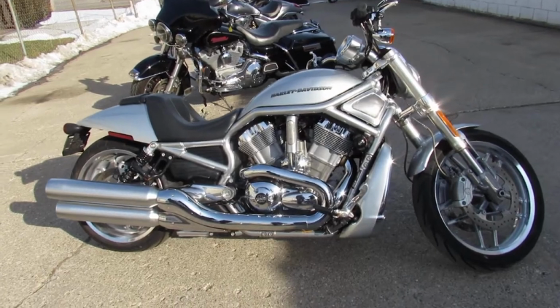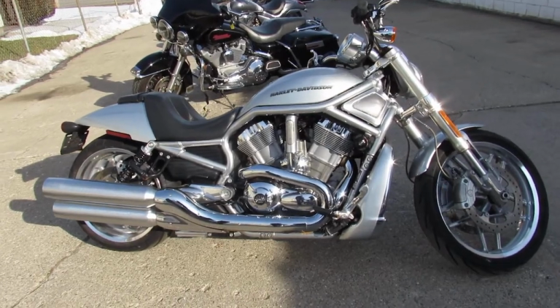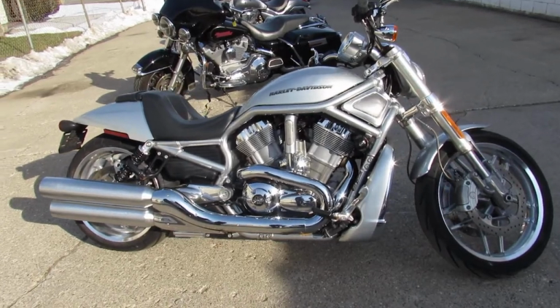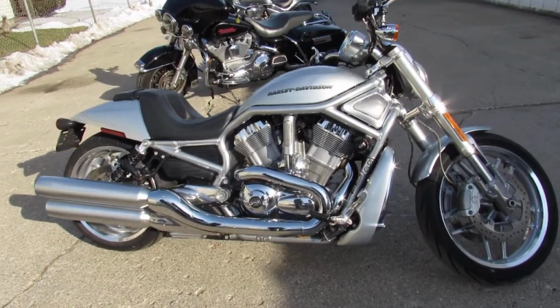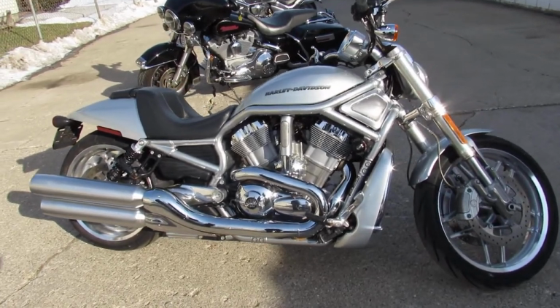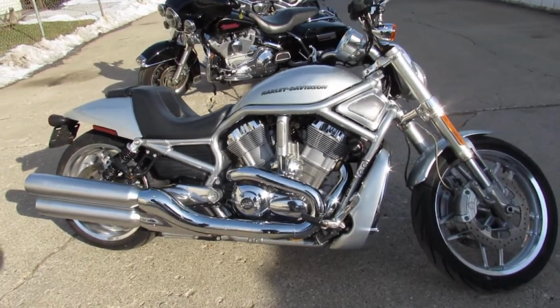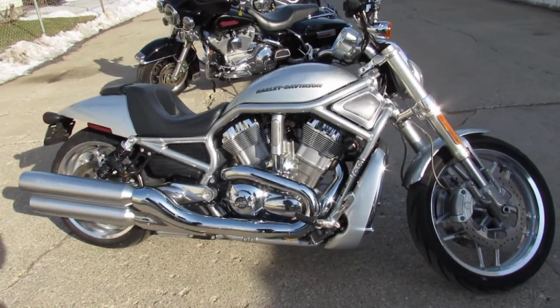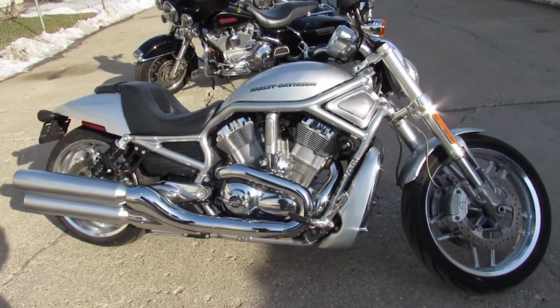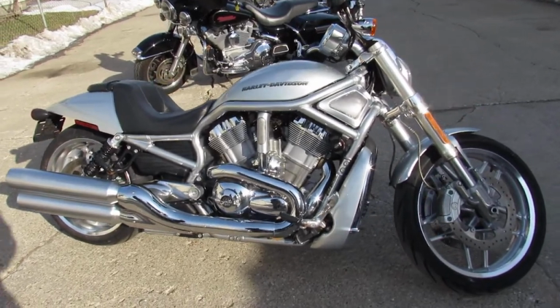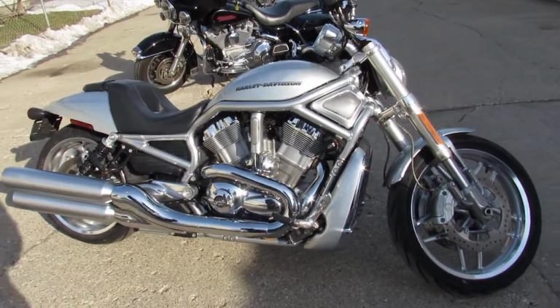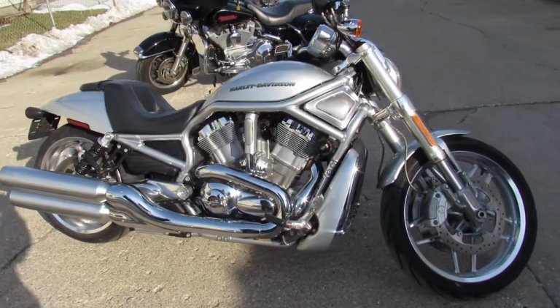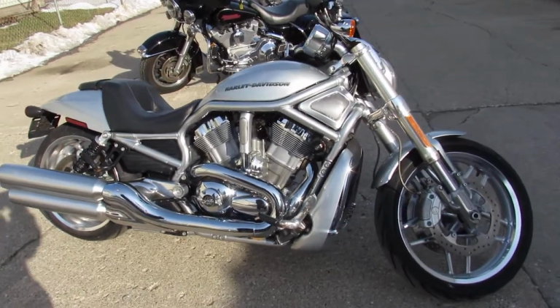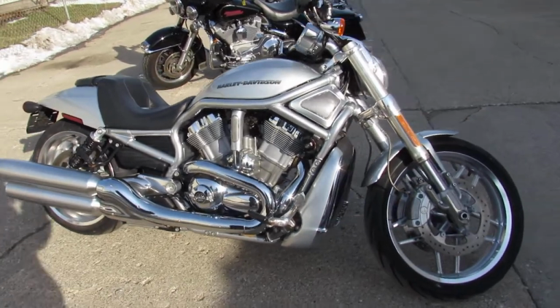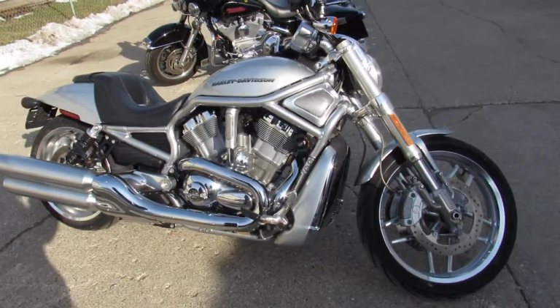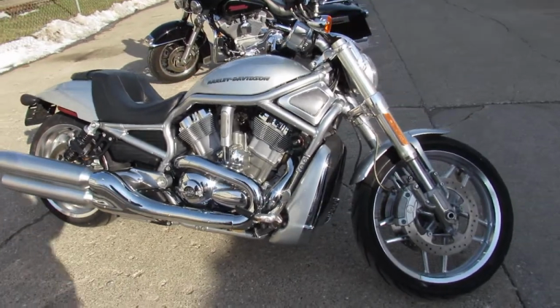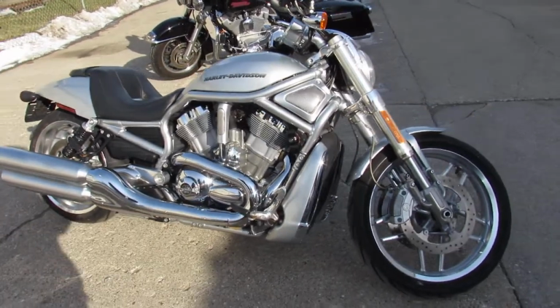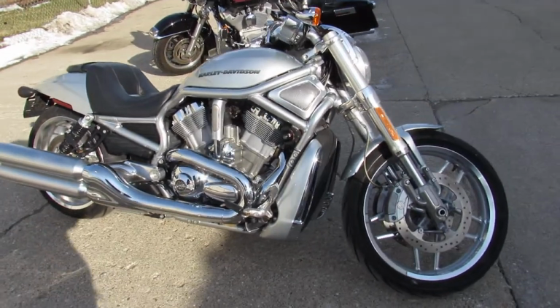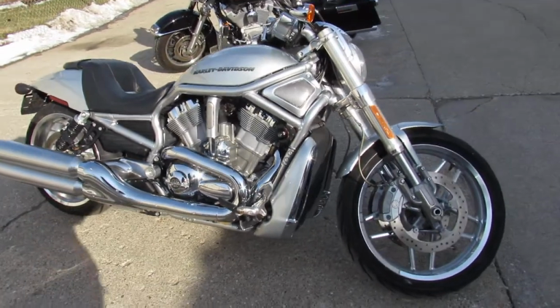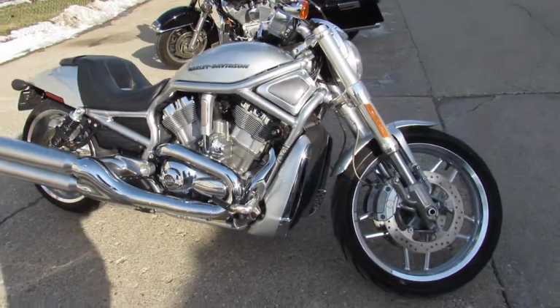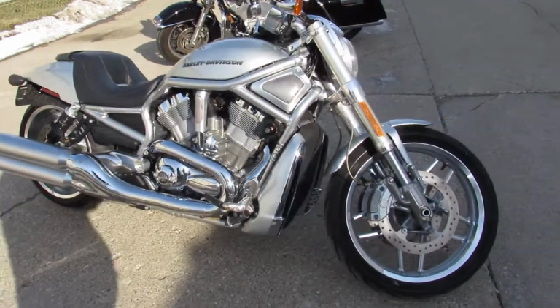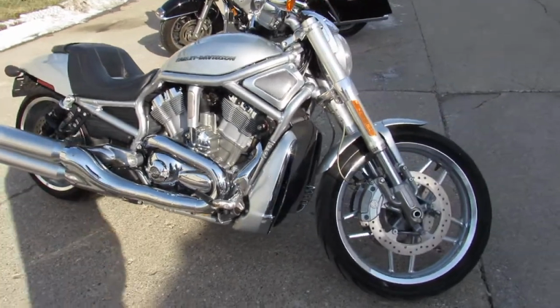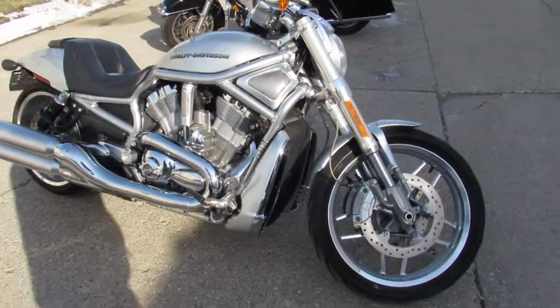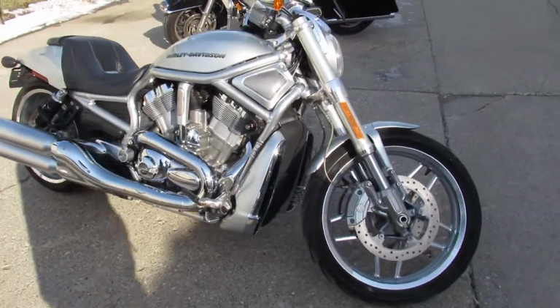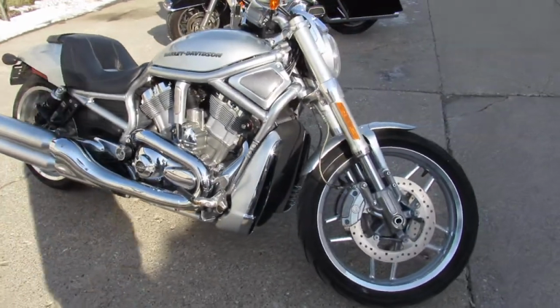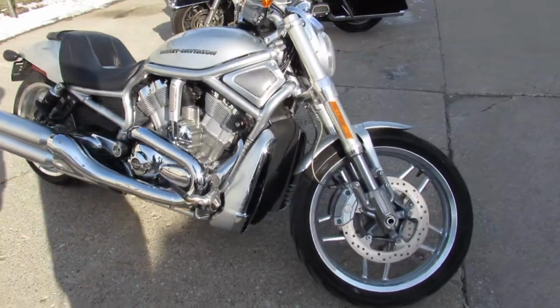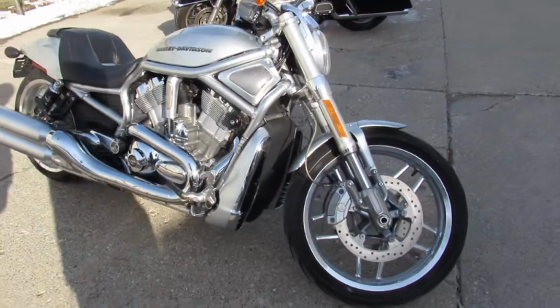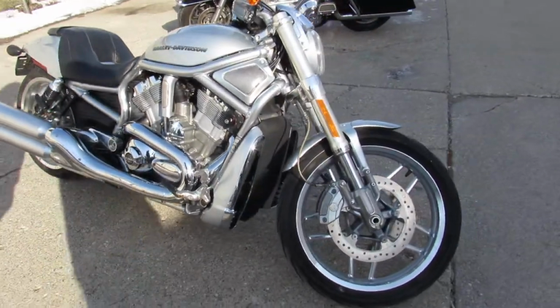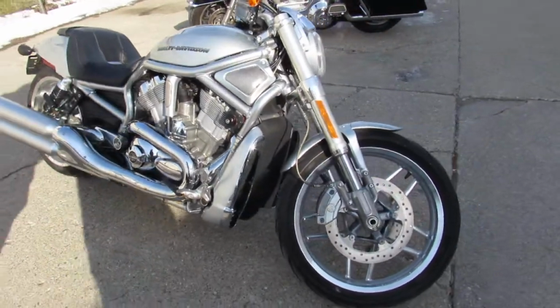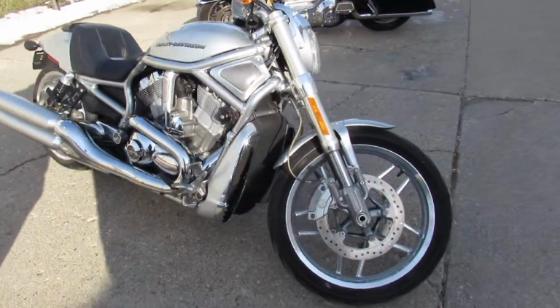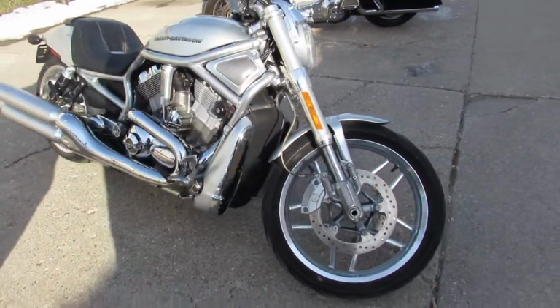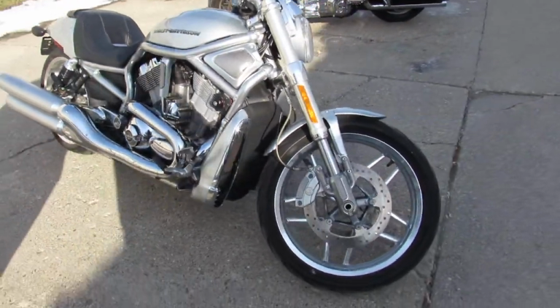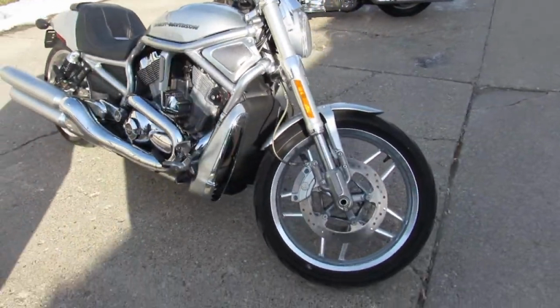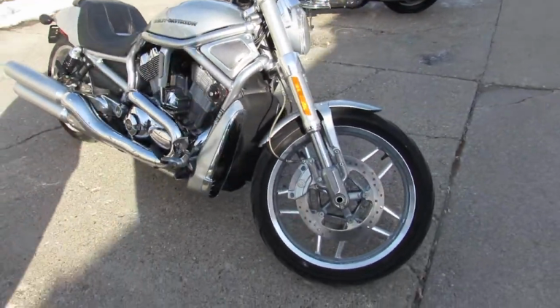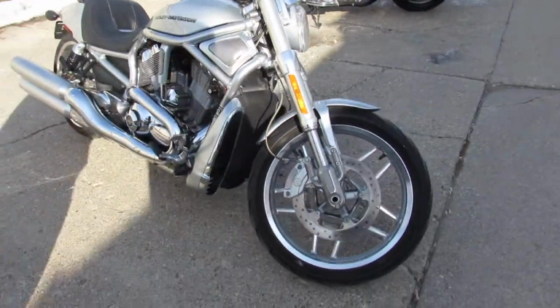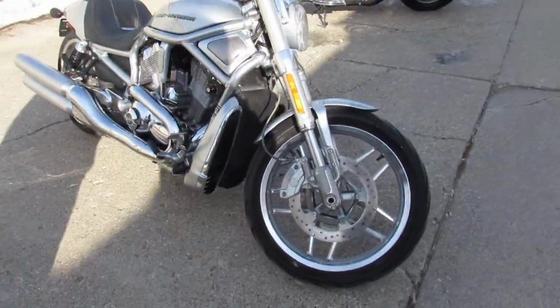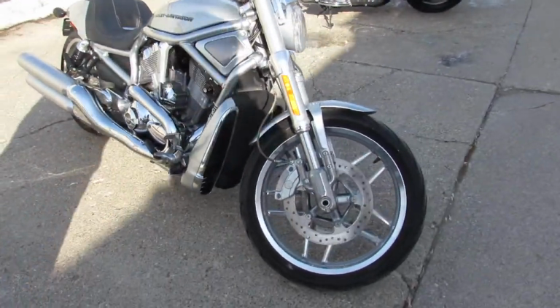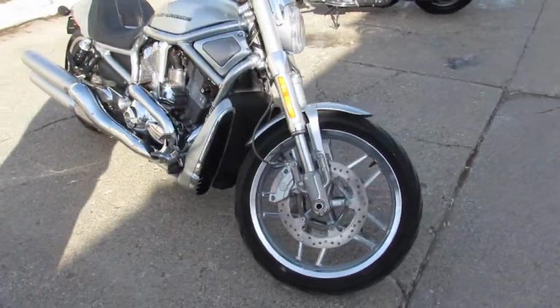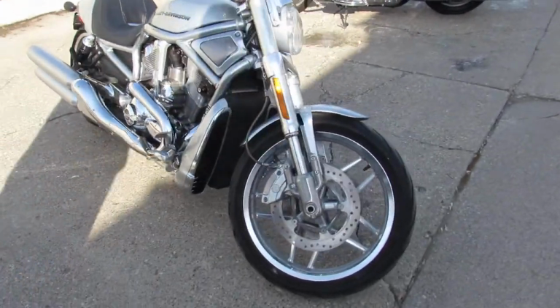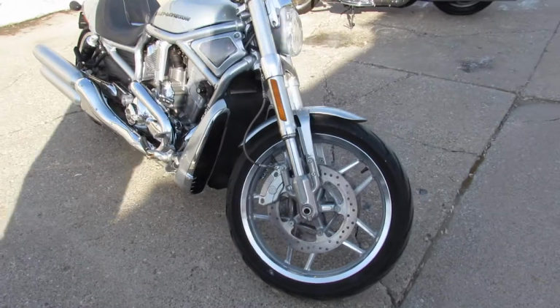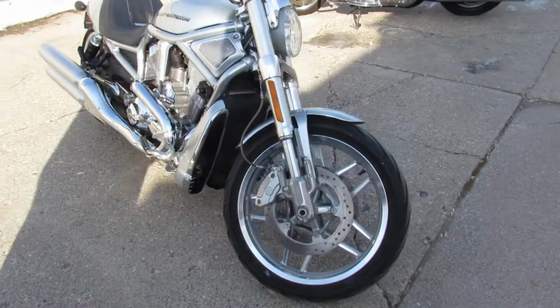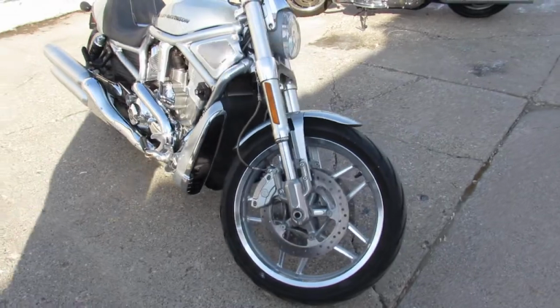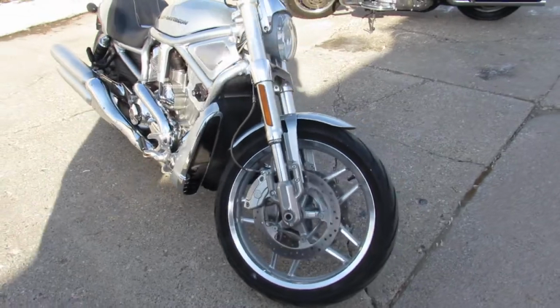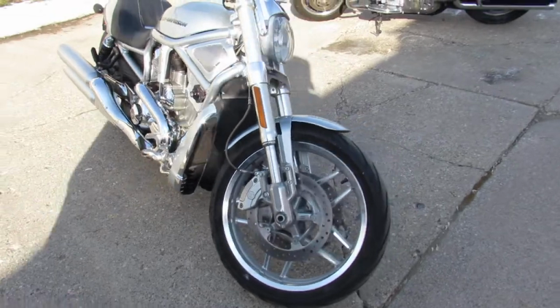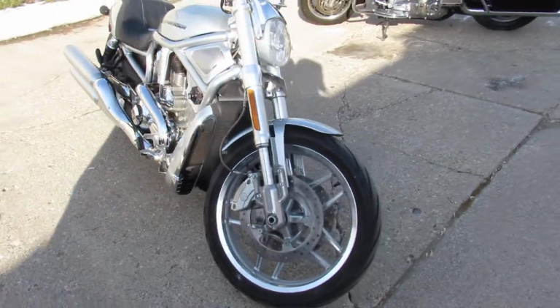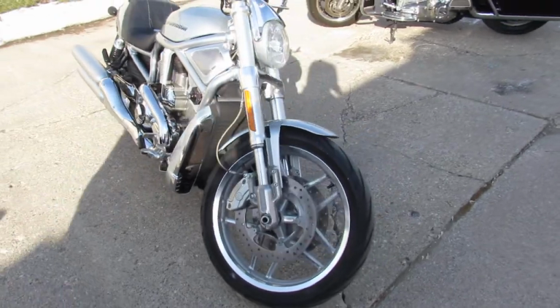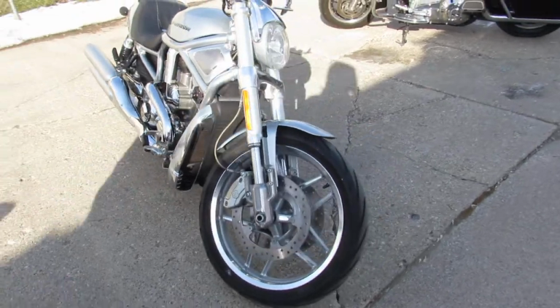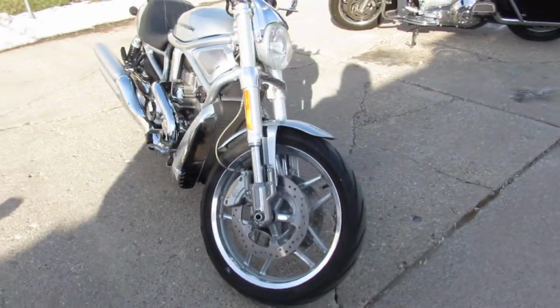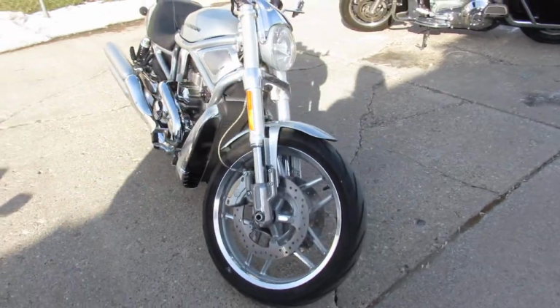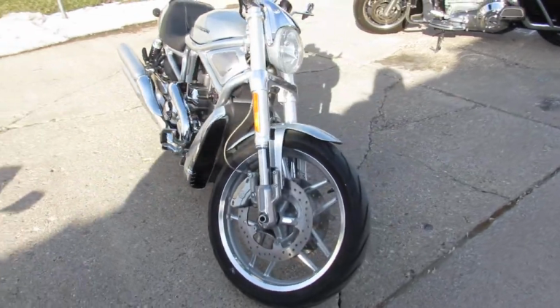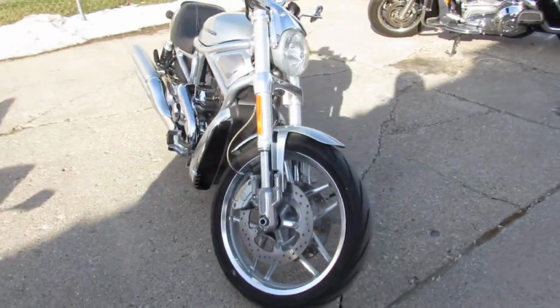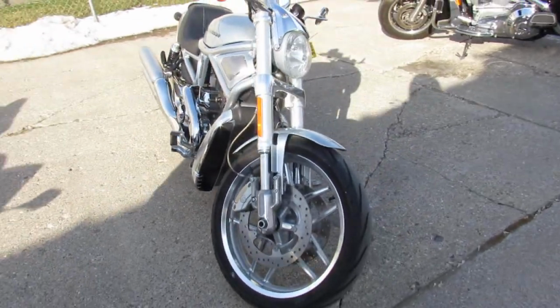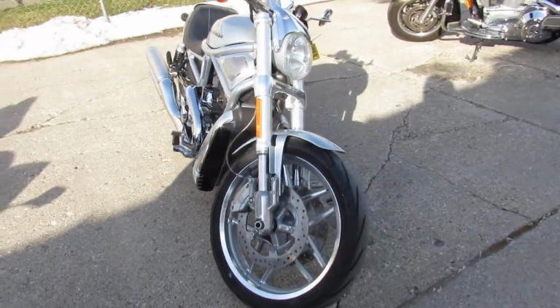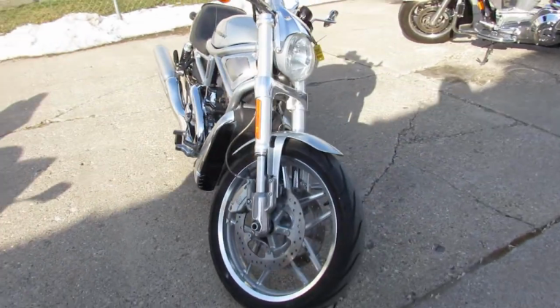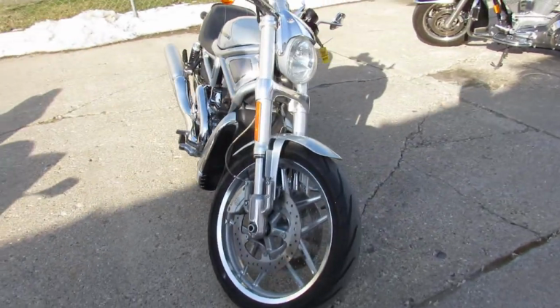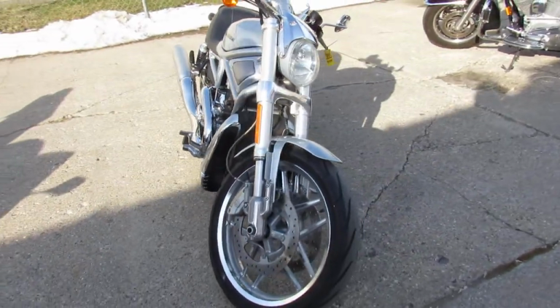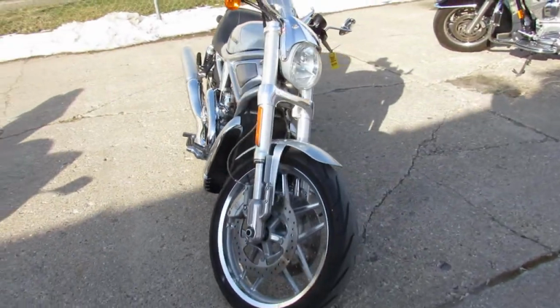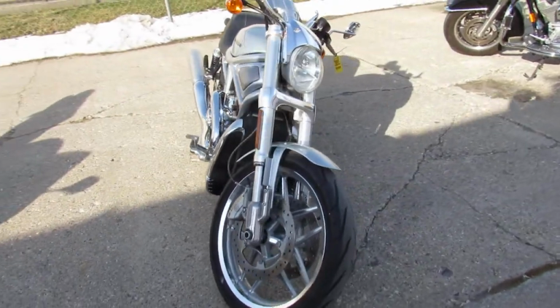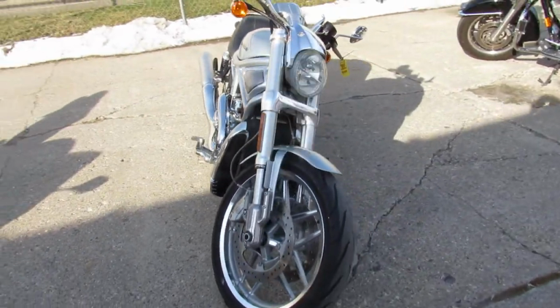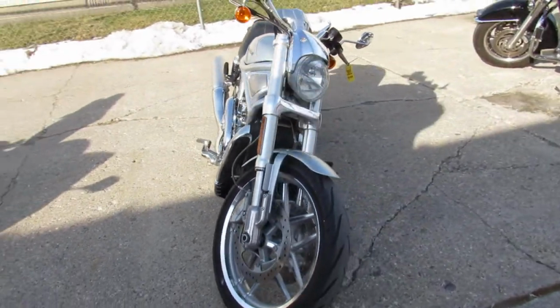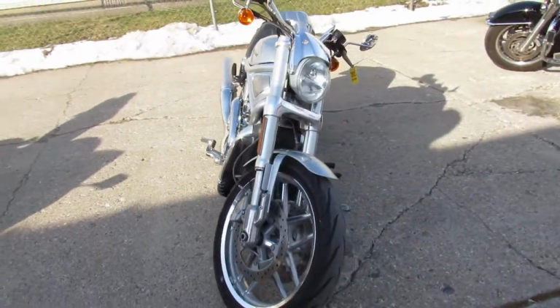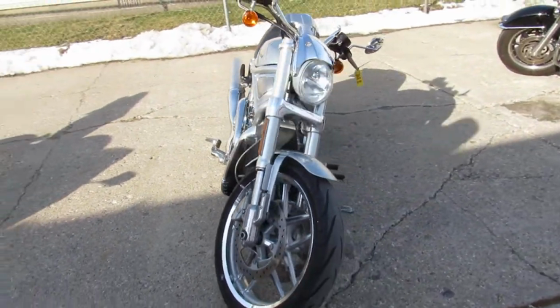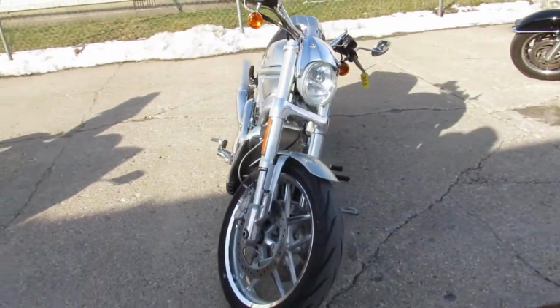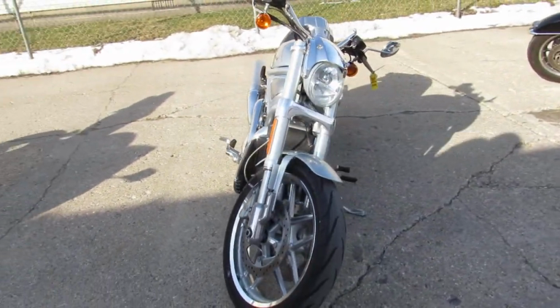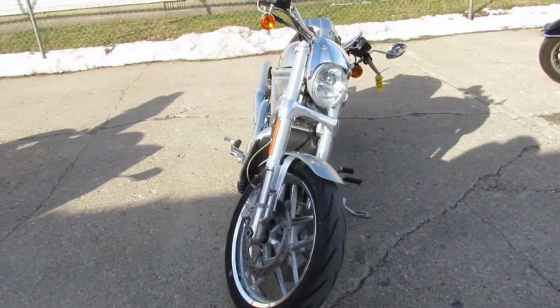Hey guys, ApprovalPowerSports.com doing a video on another V-Rod. These things are moving fast, seem to be really popular this year.